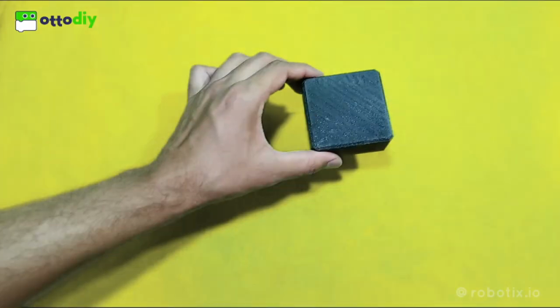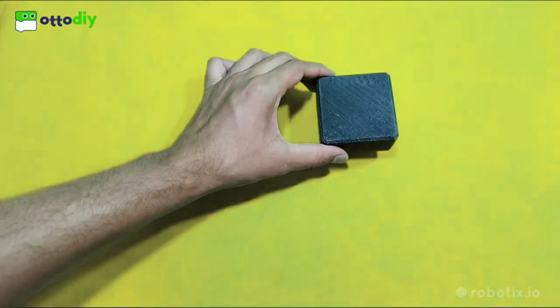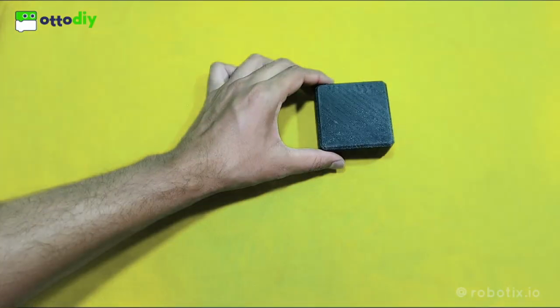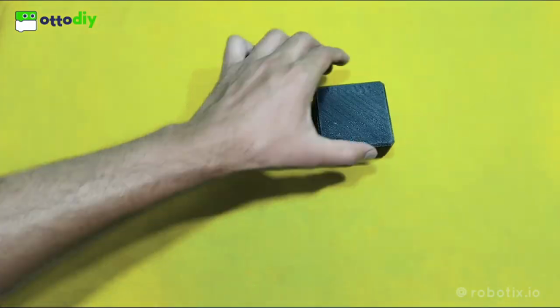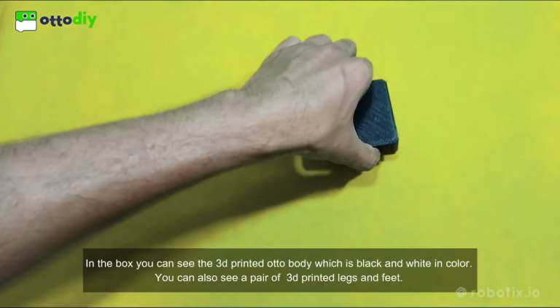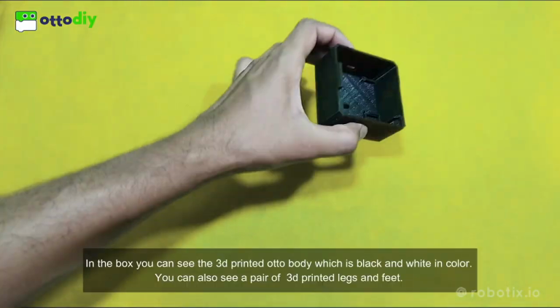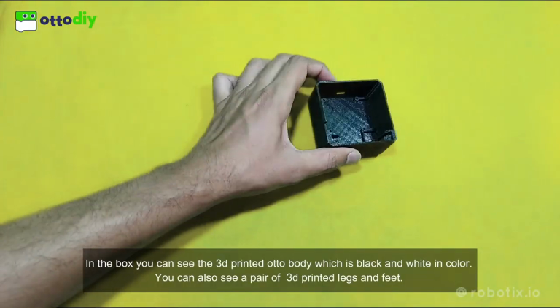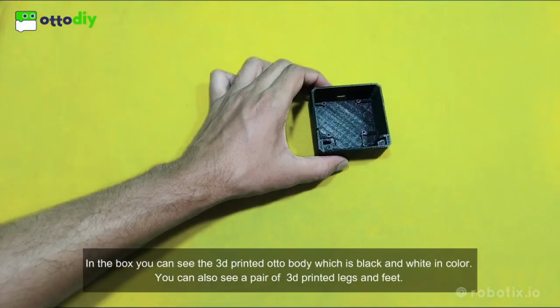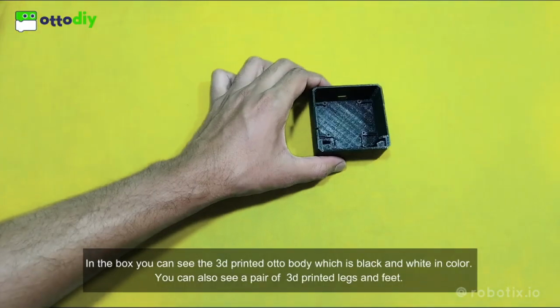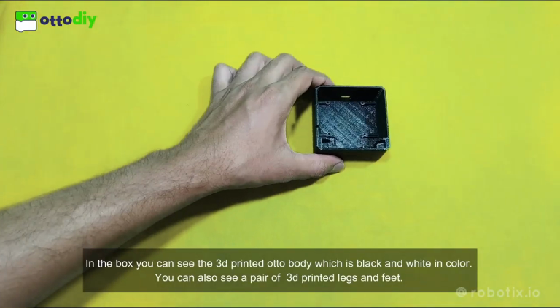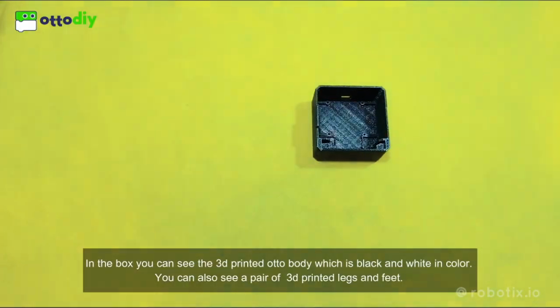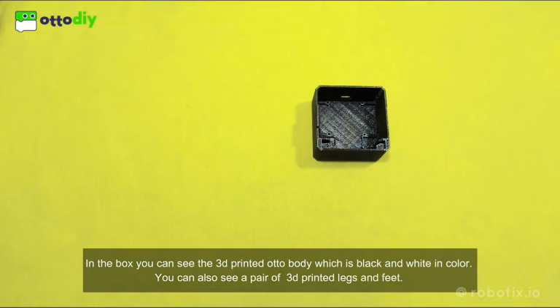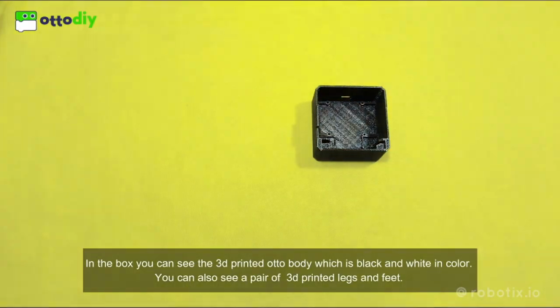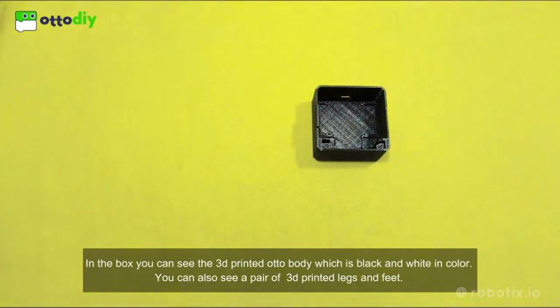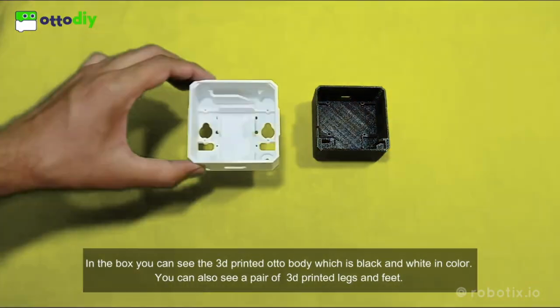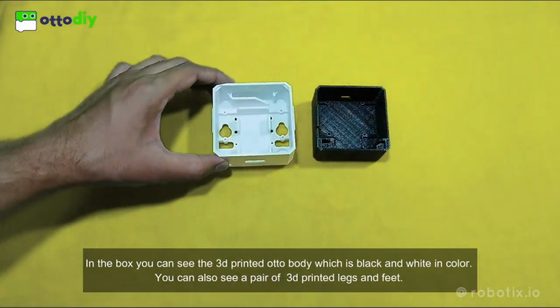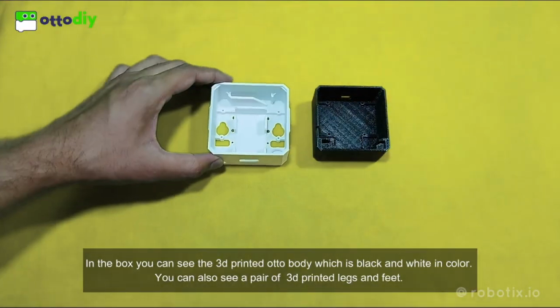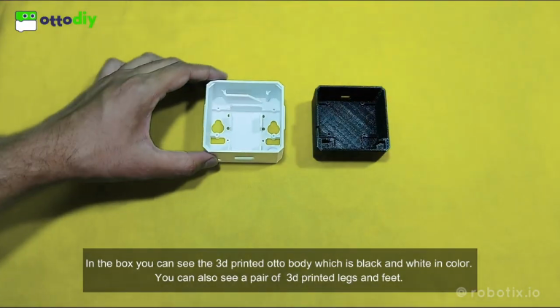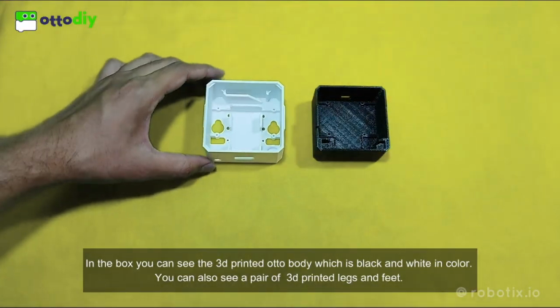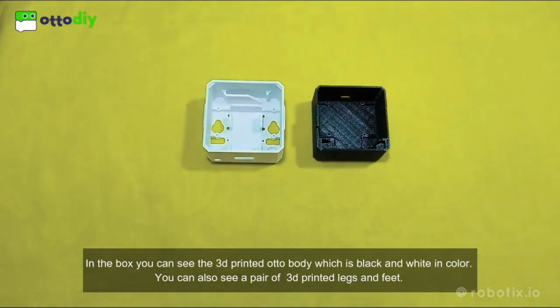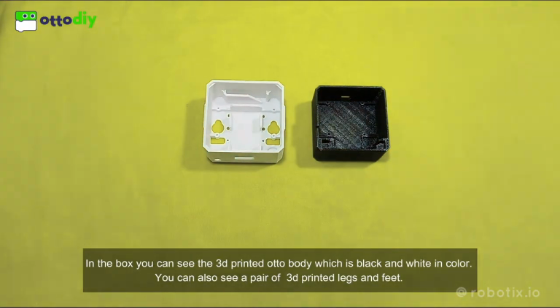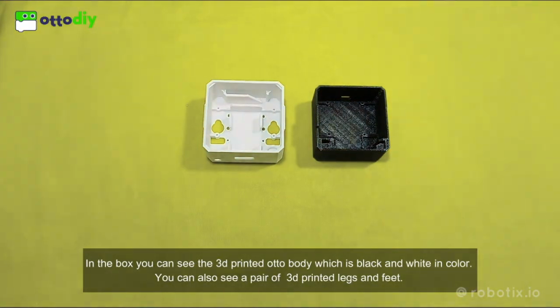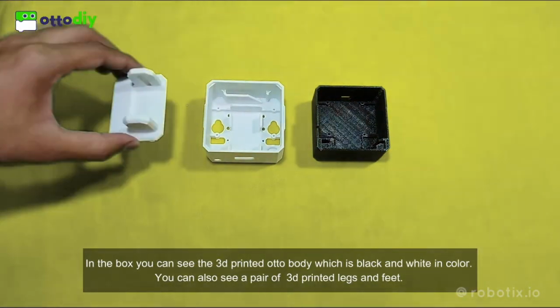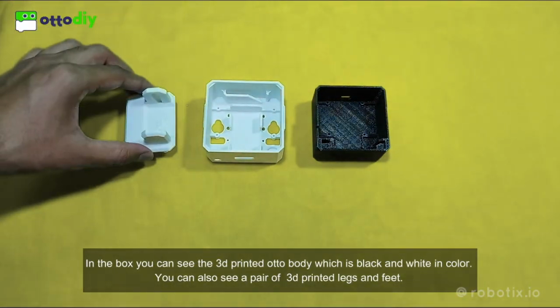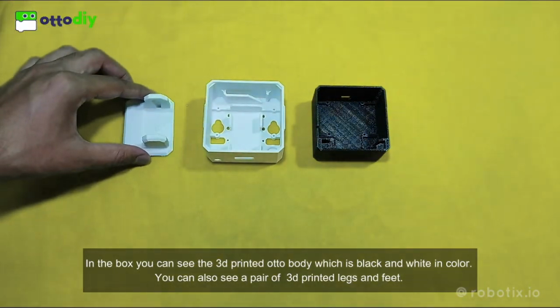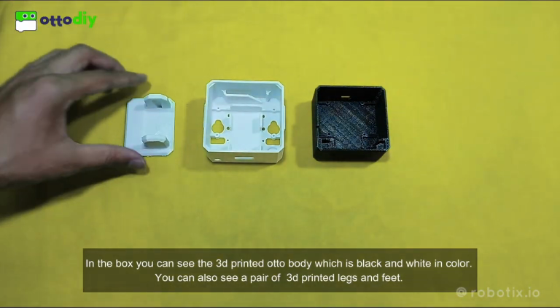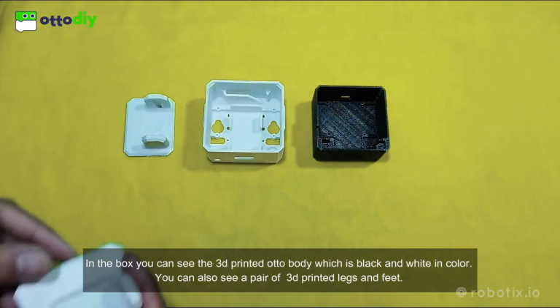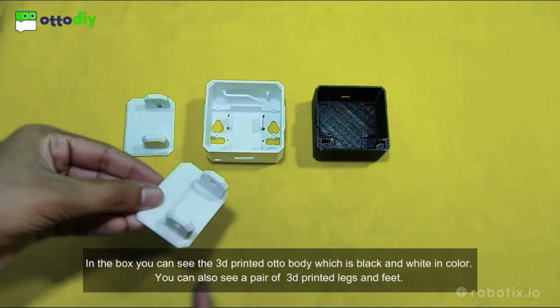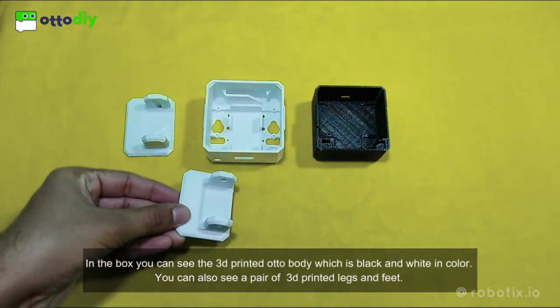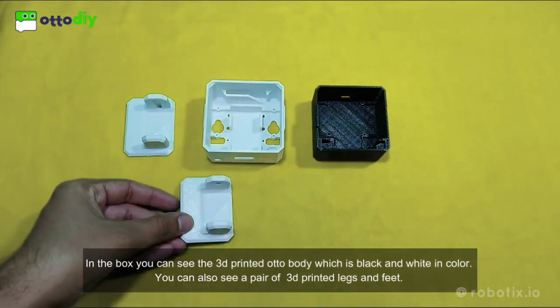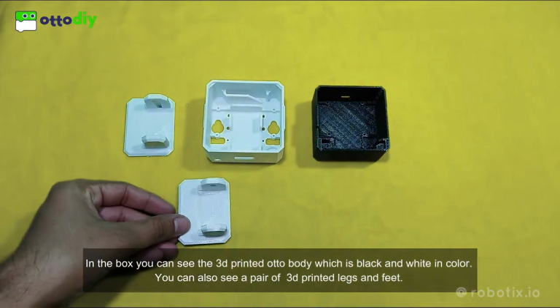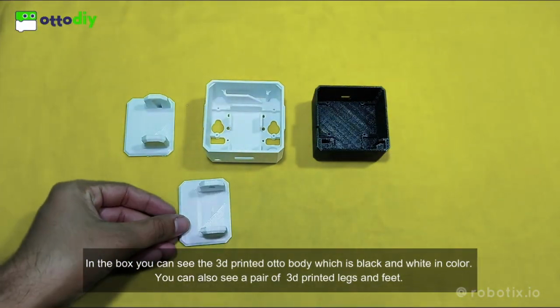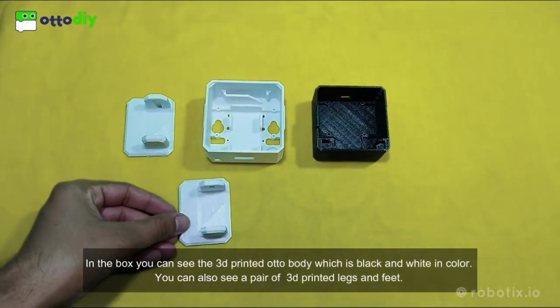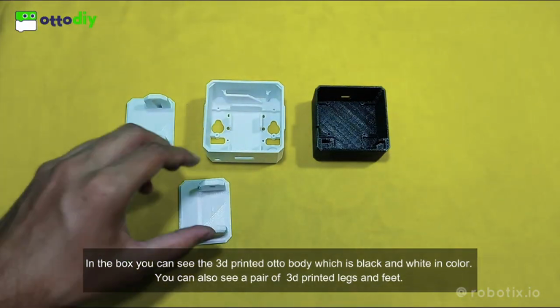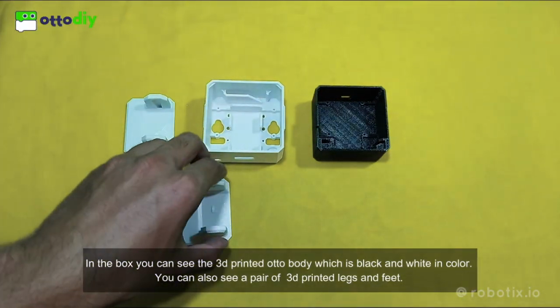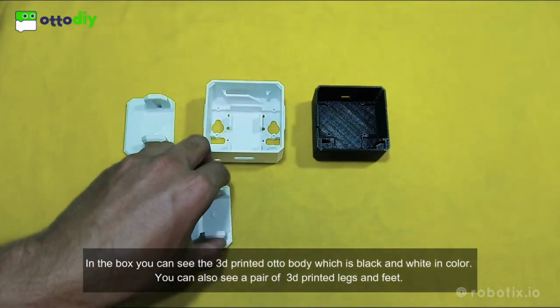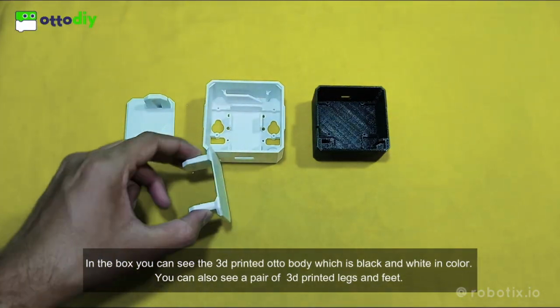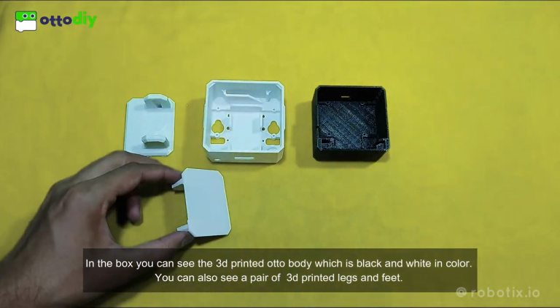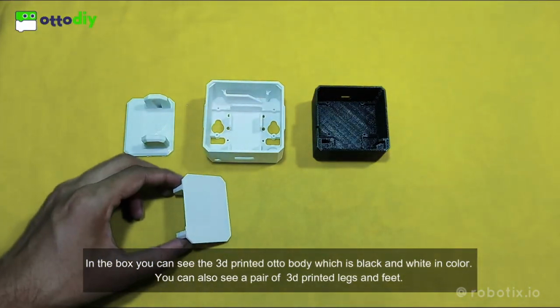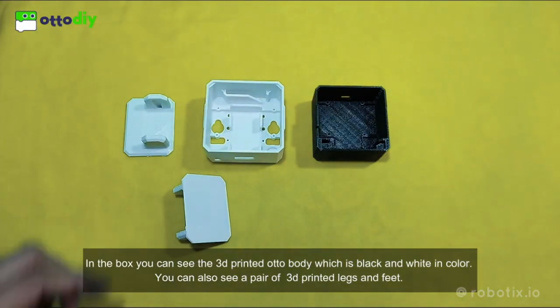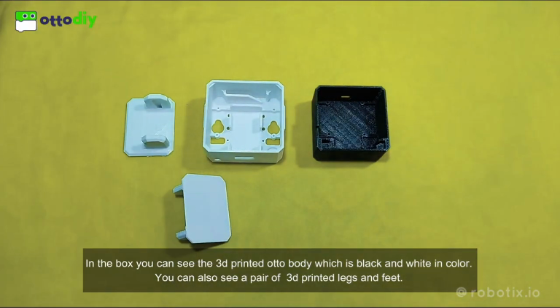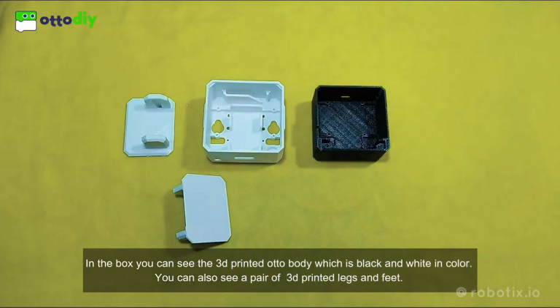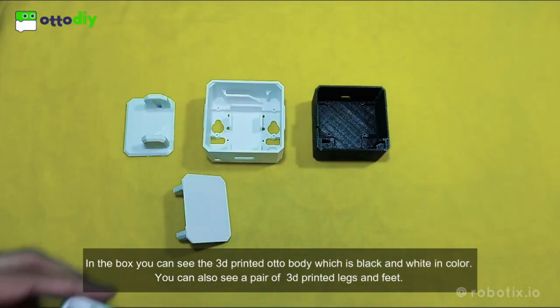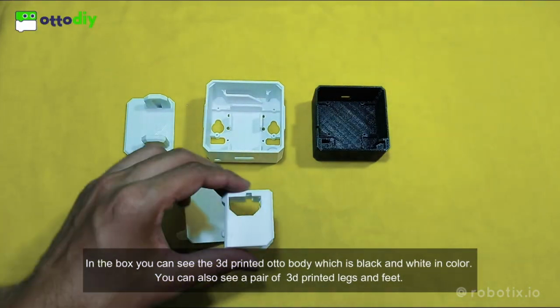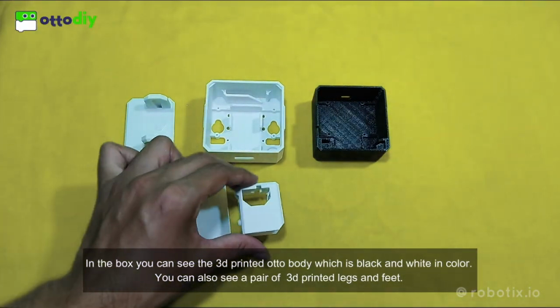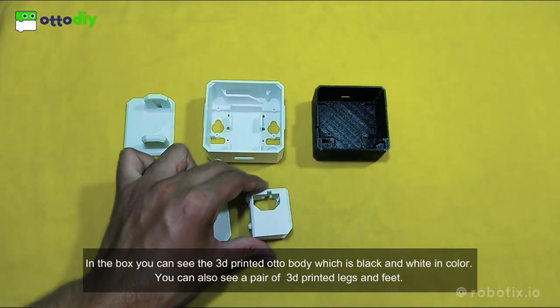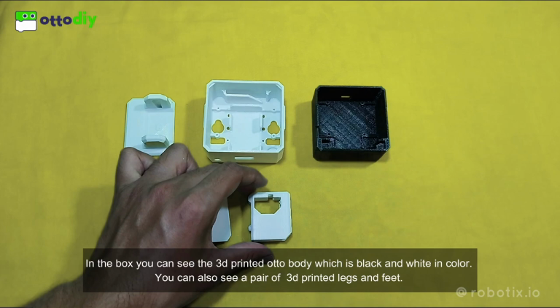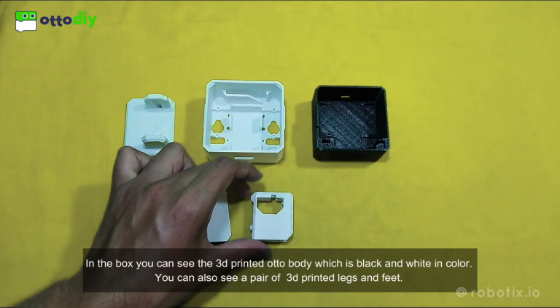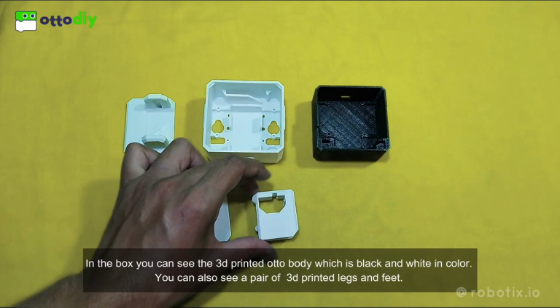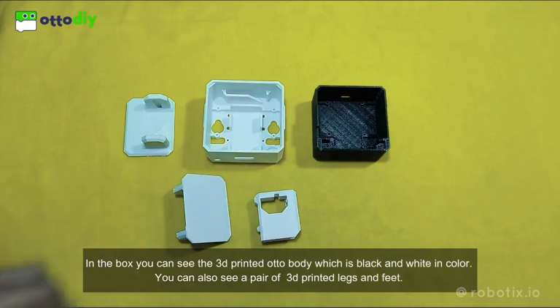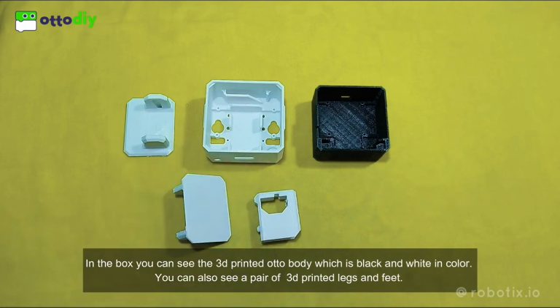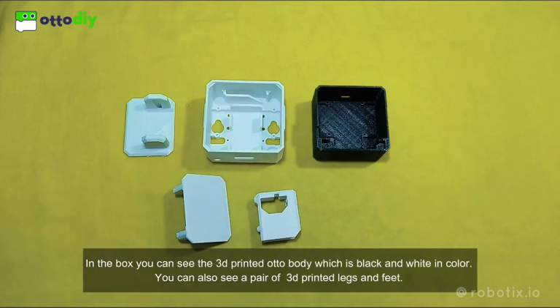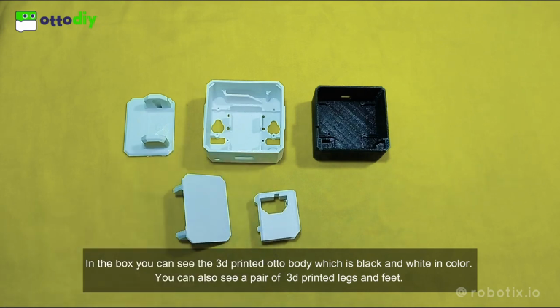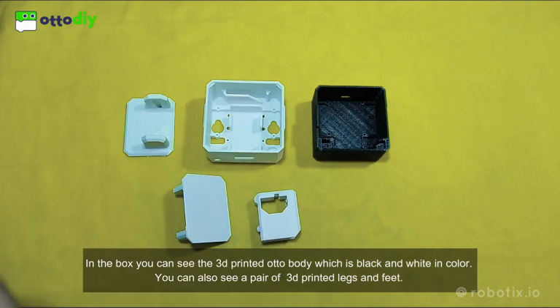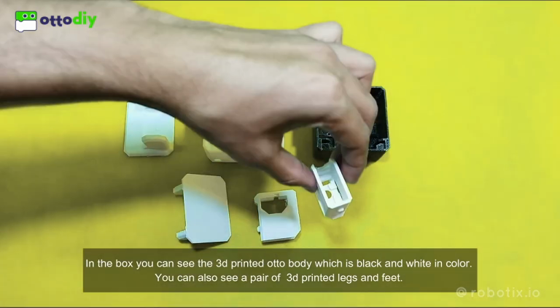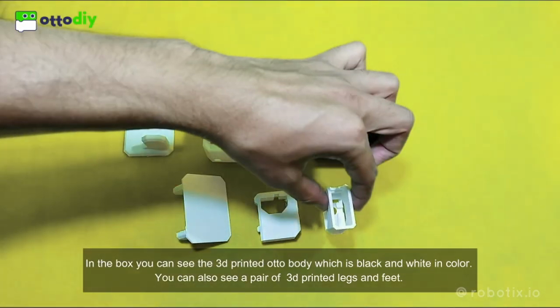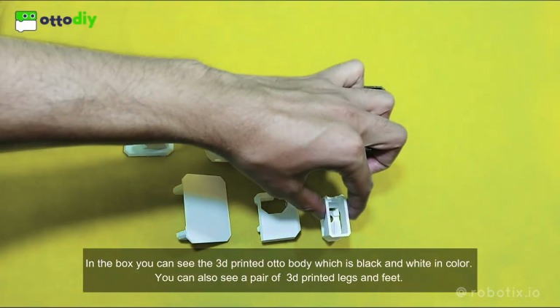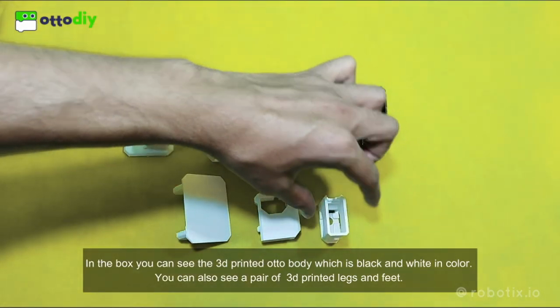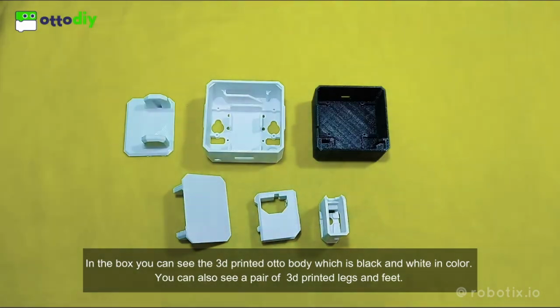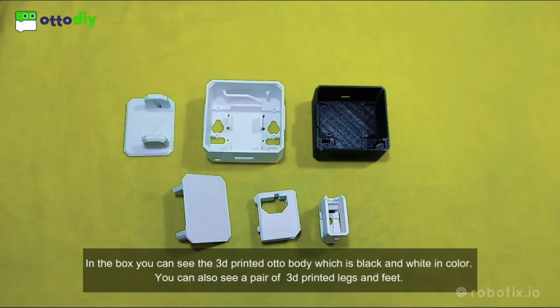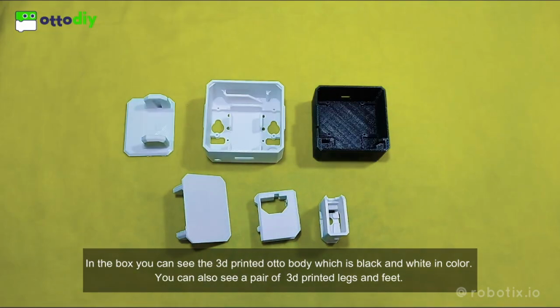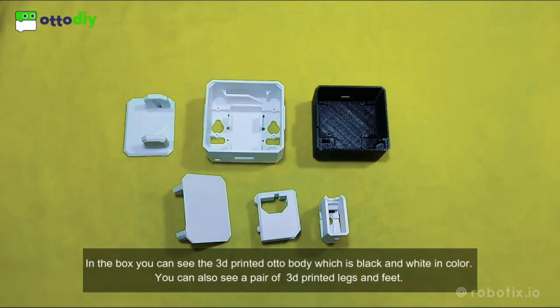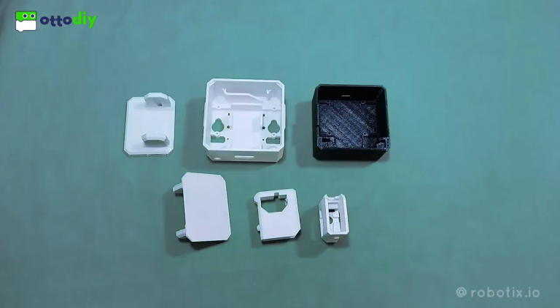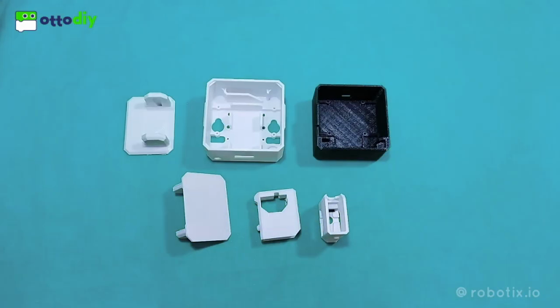In the box you can see the 3D printed Oto body which is black and white in color. You can also see a pair of 3D printed legs and feet.